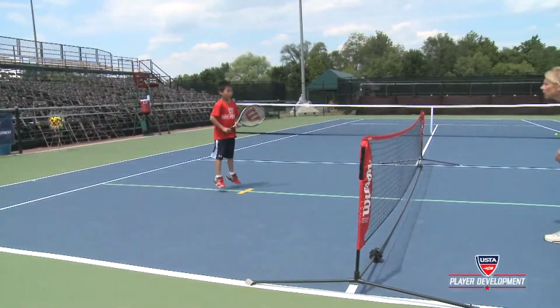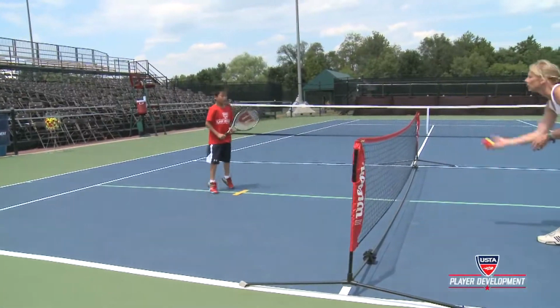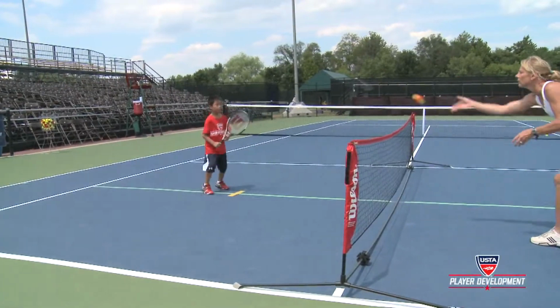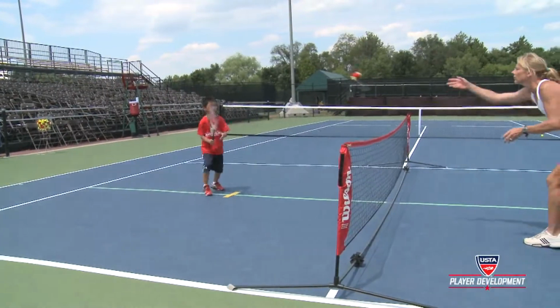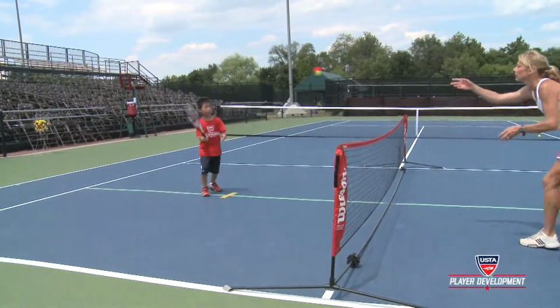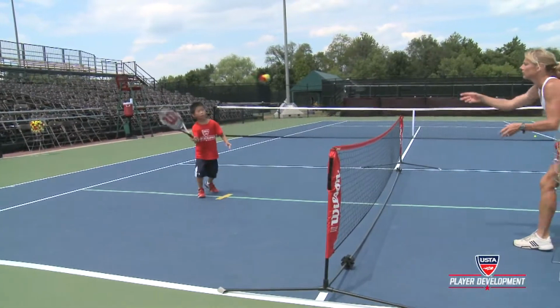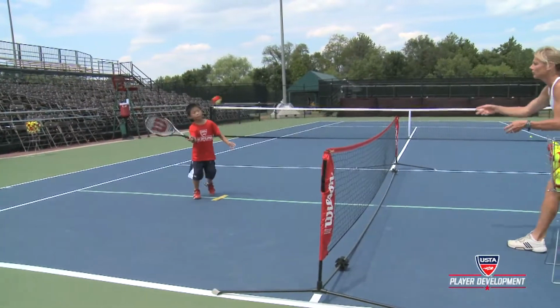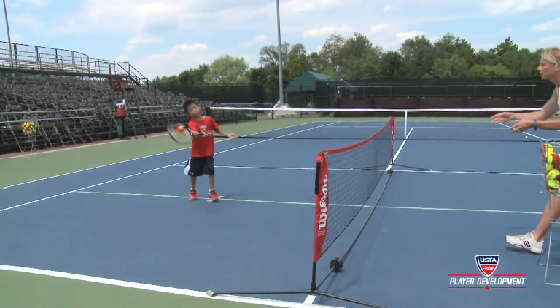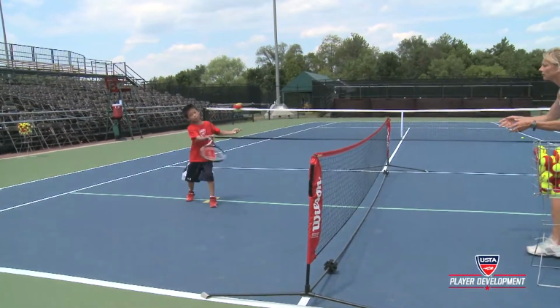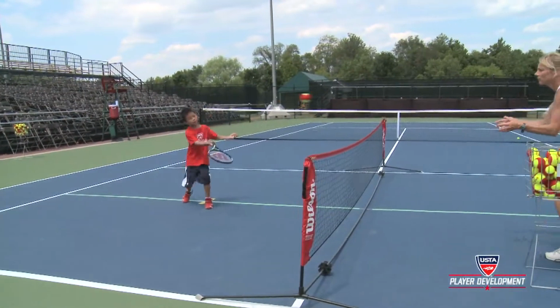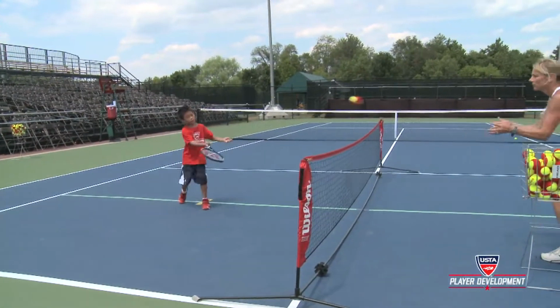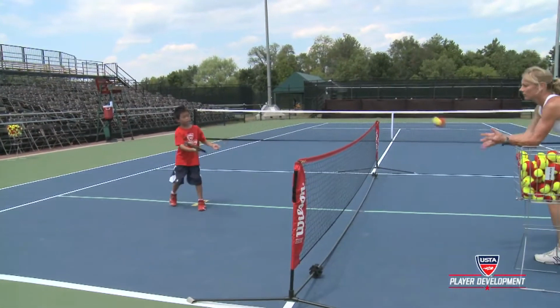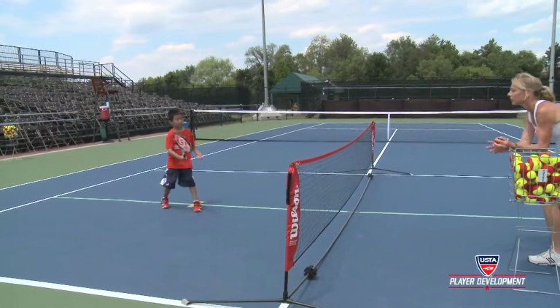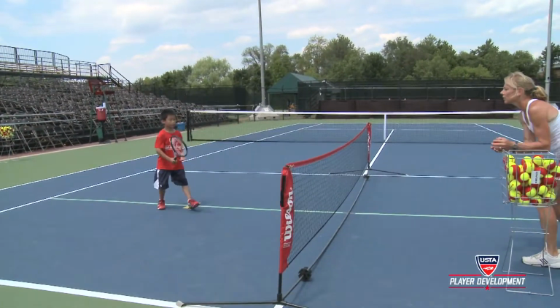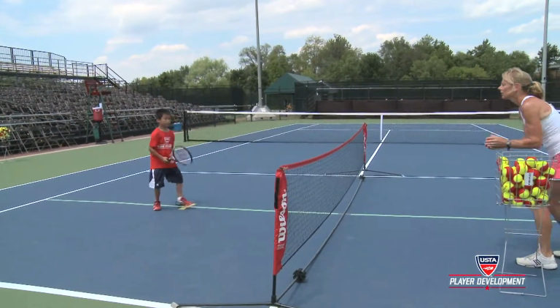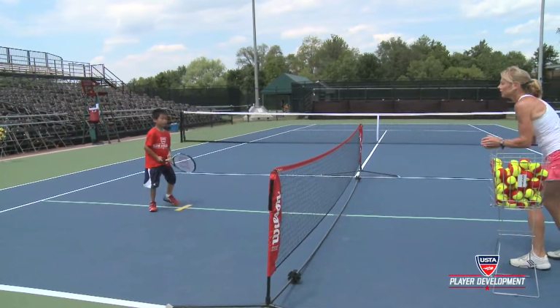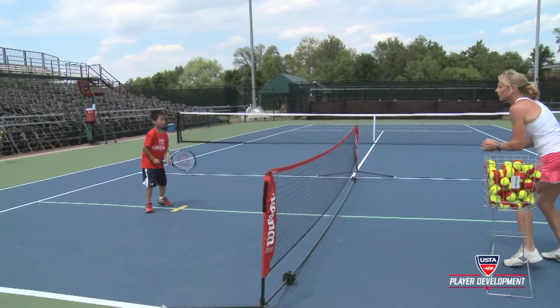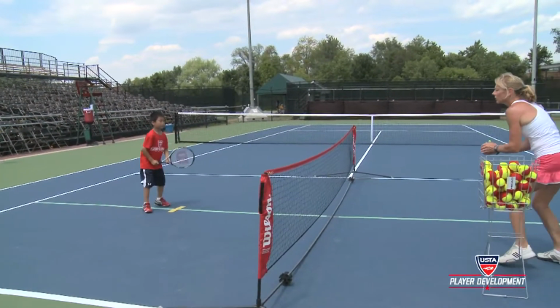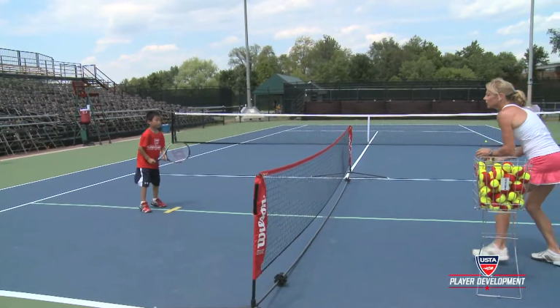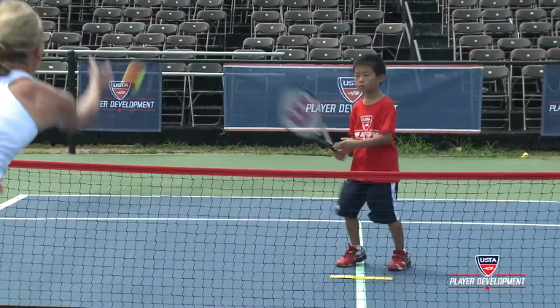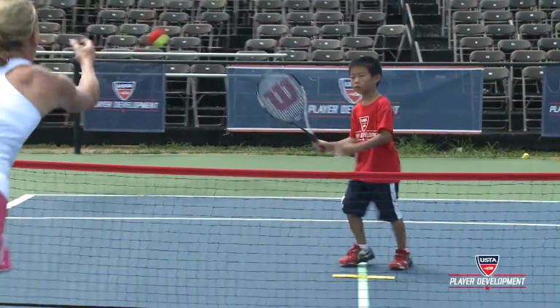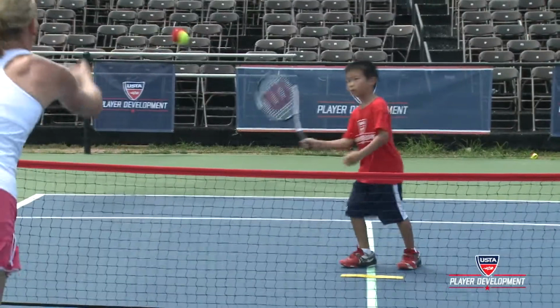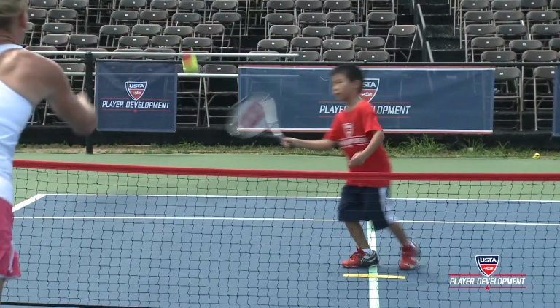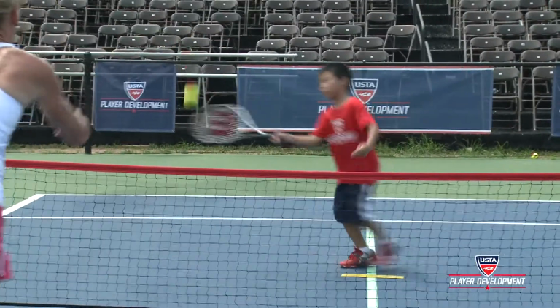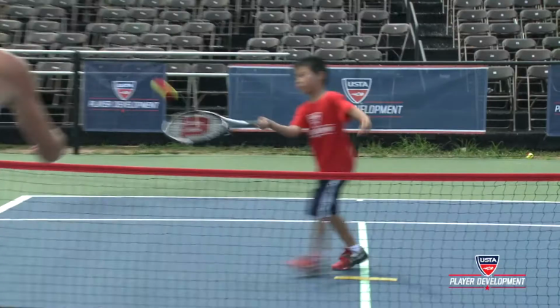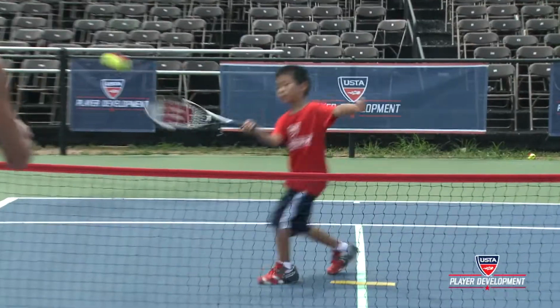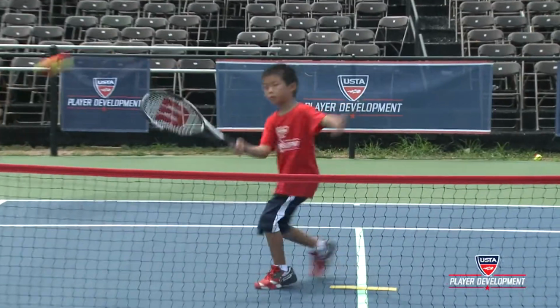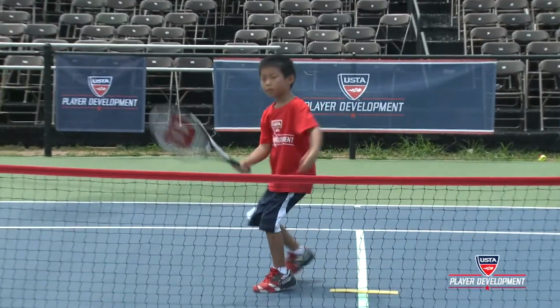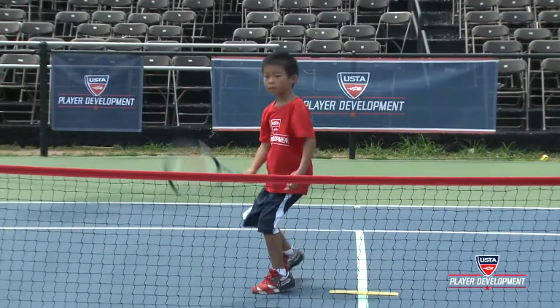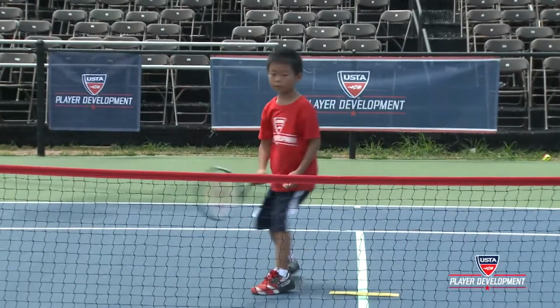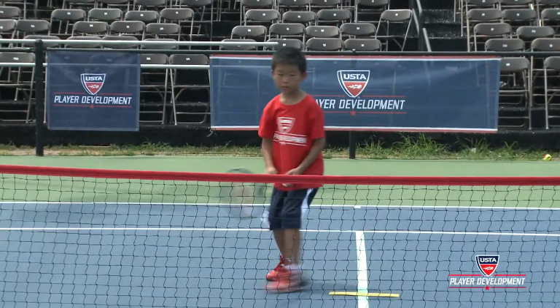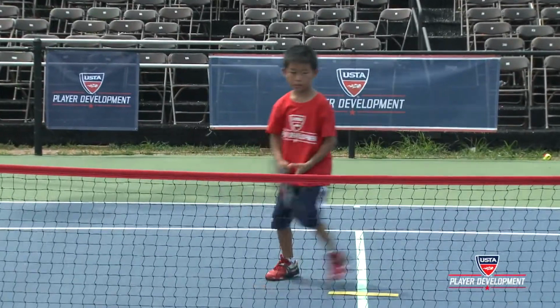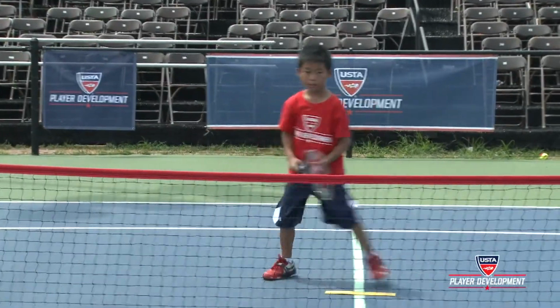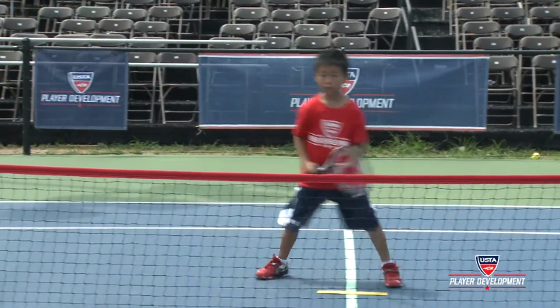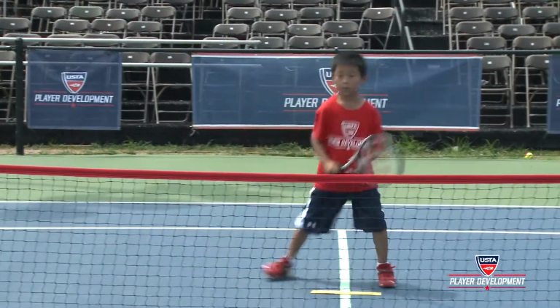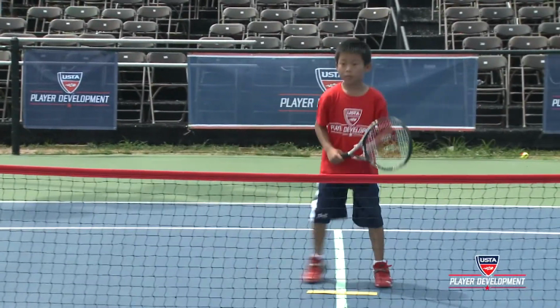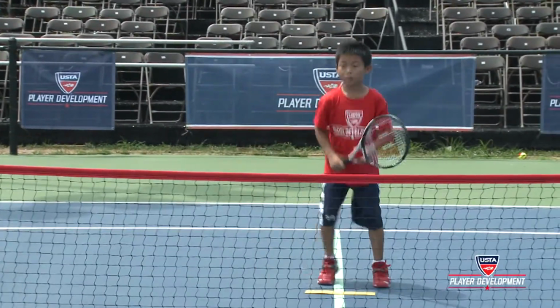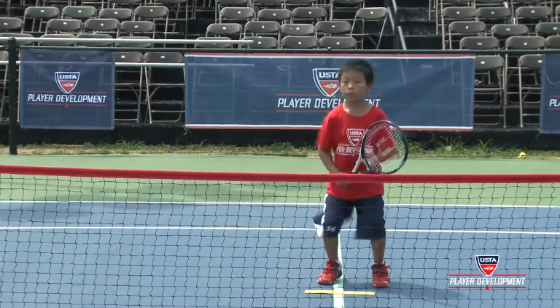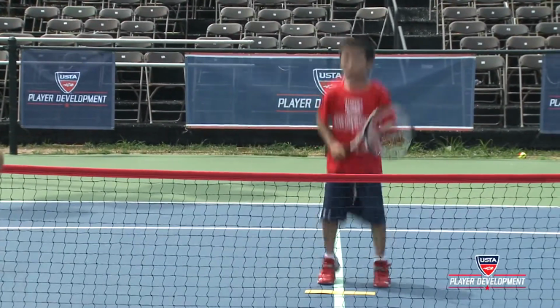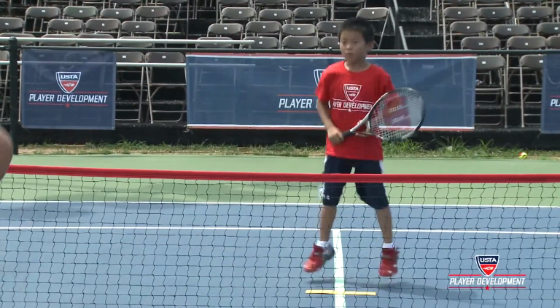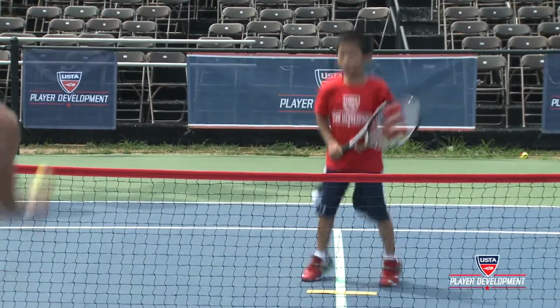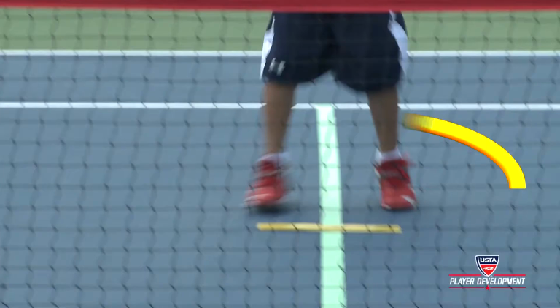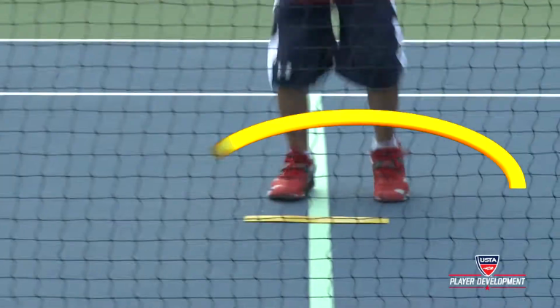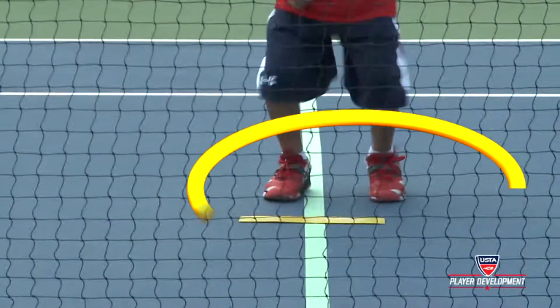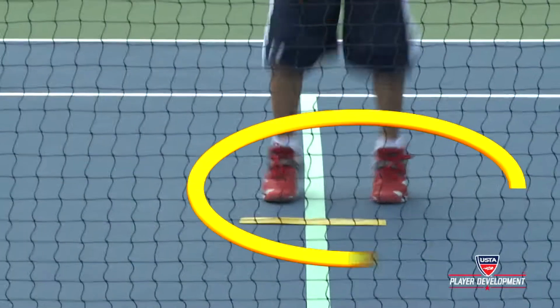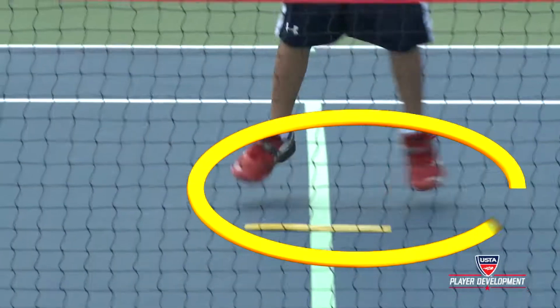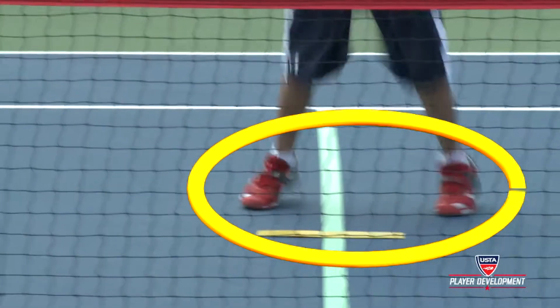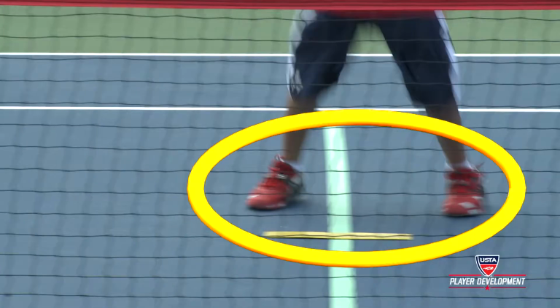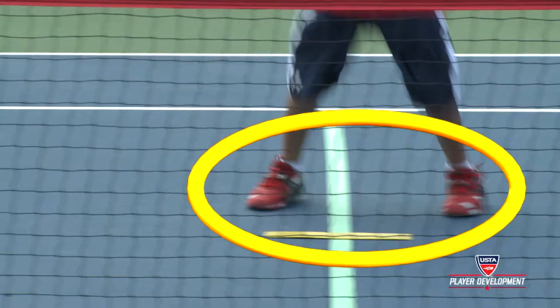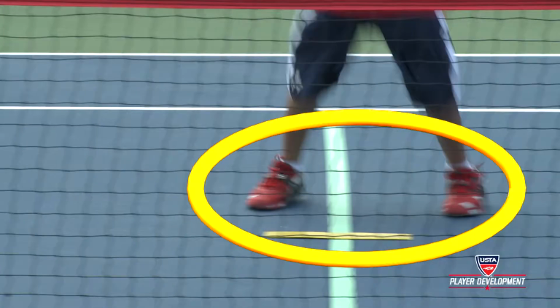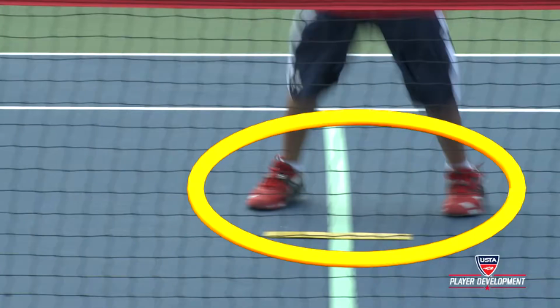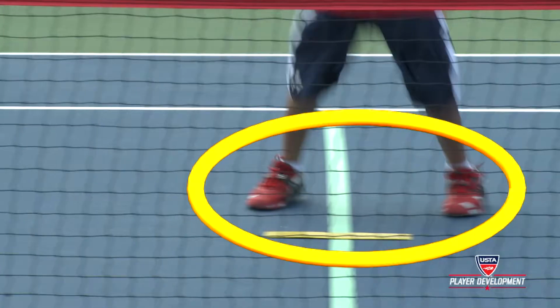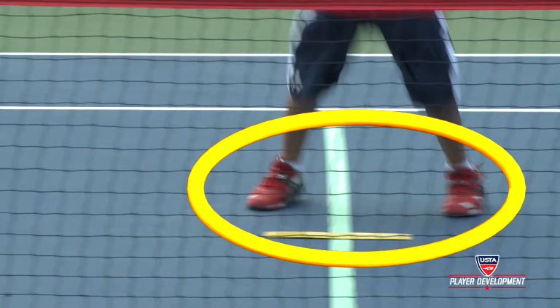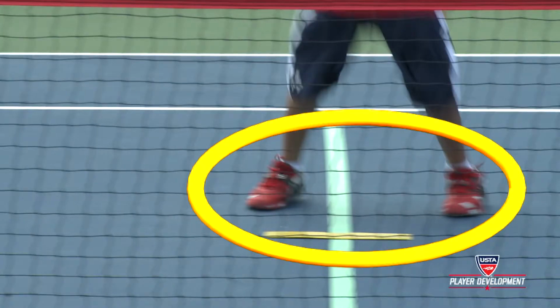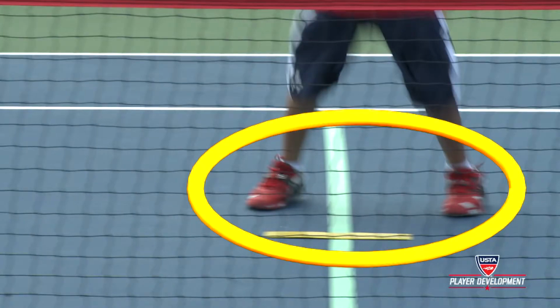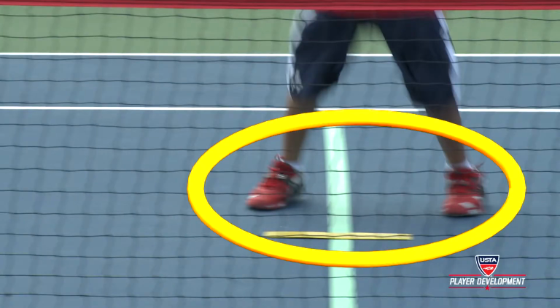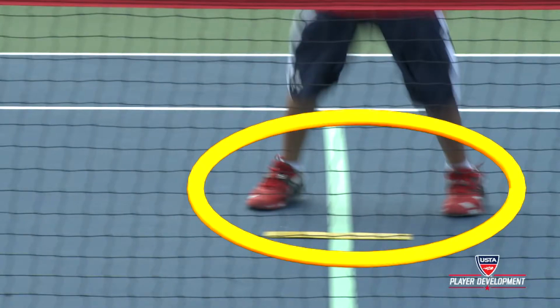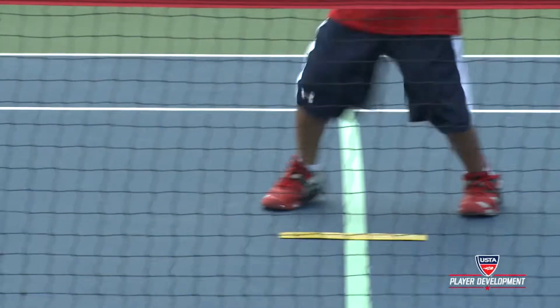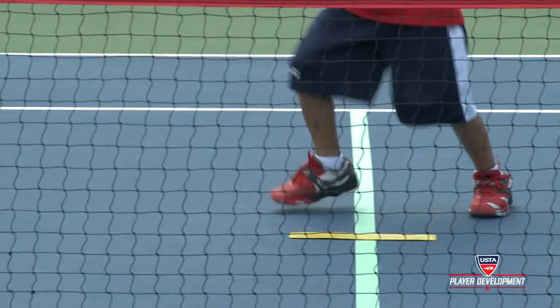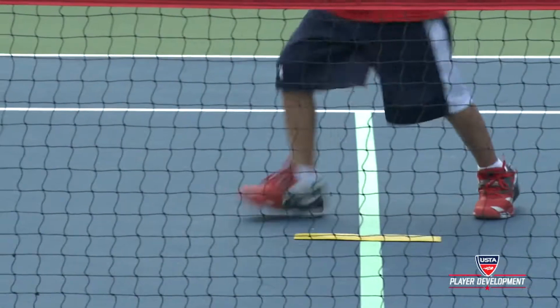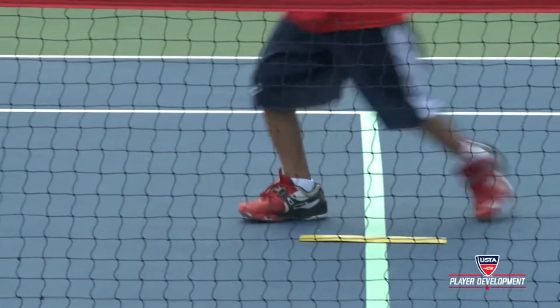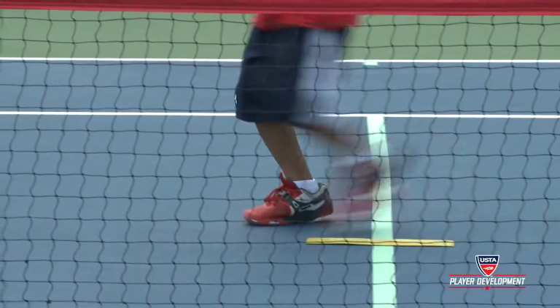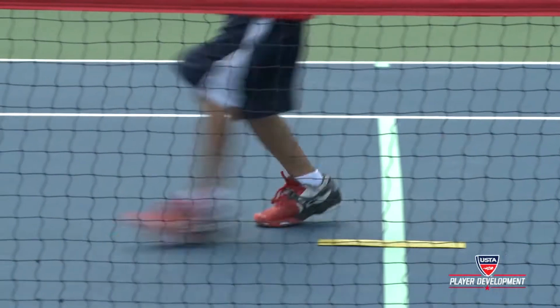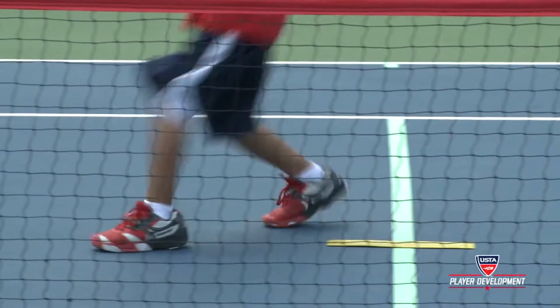When the player is able to execute the basic volley technique and footwork, the split step should be added to the beginning of the sequence.